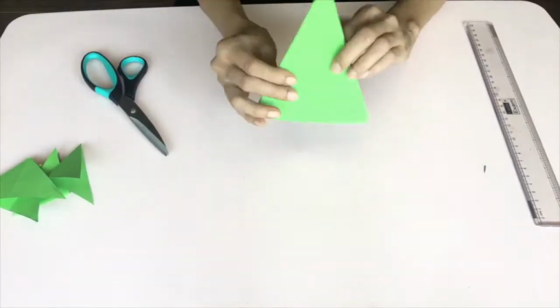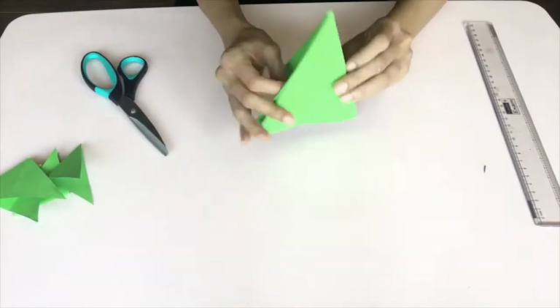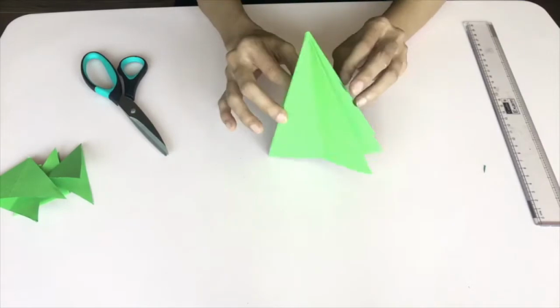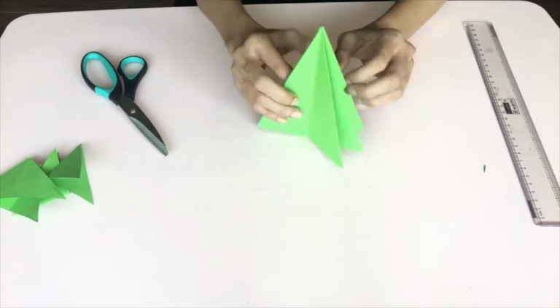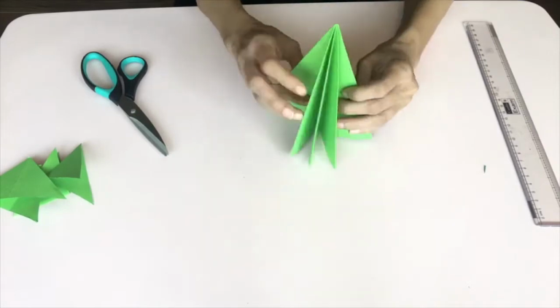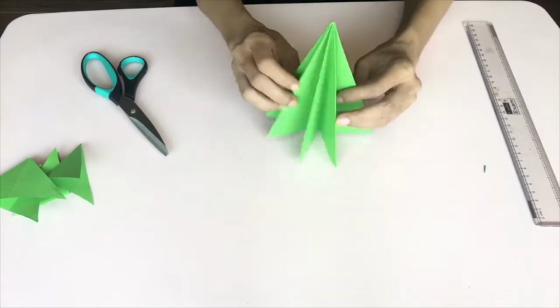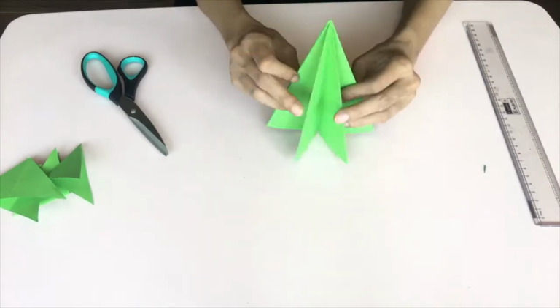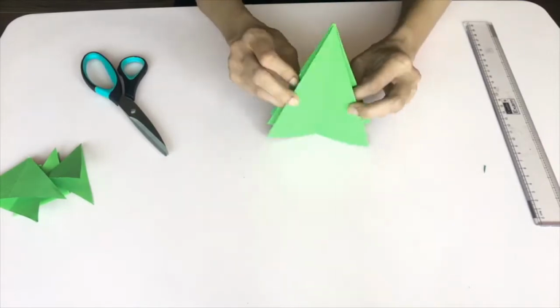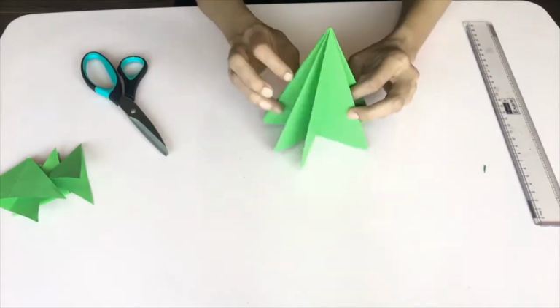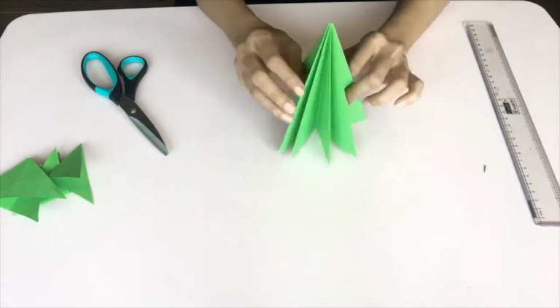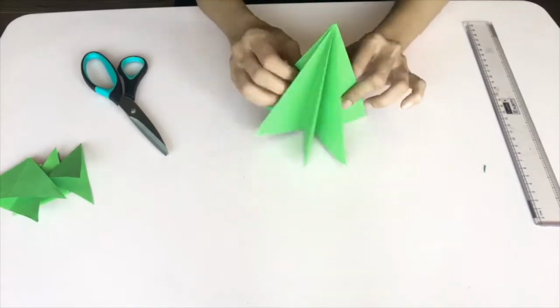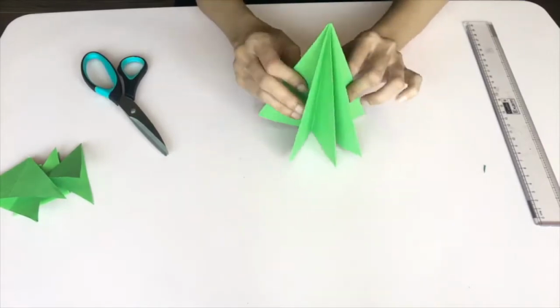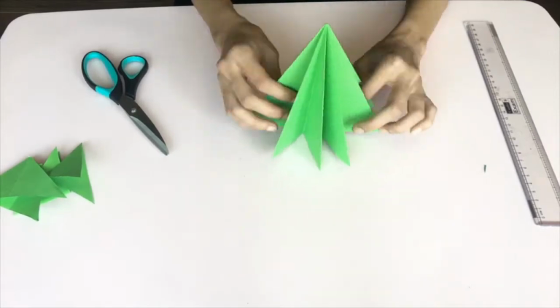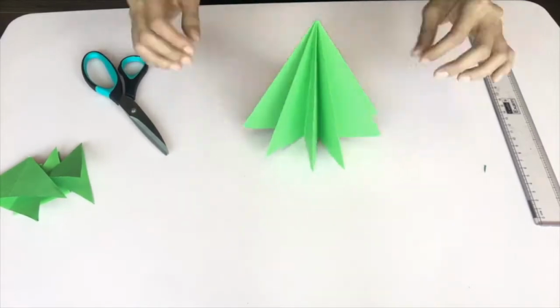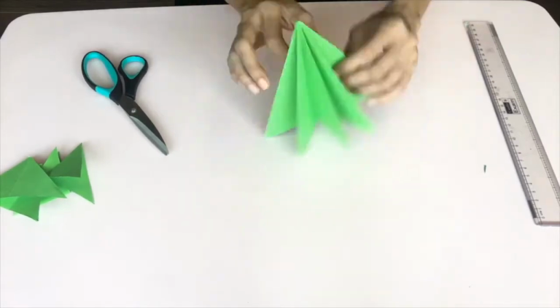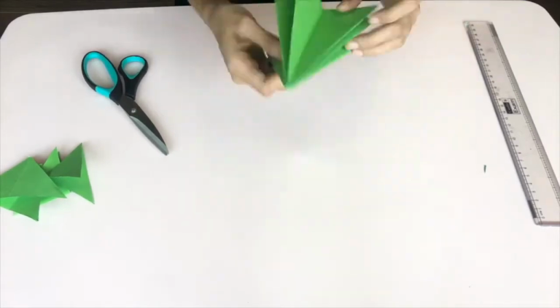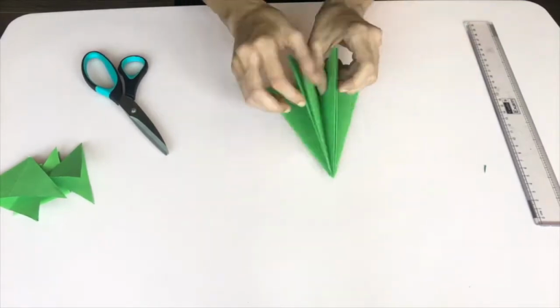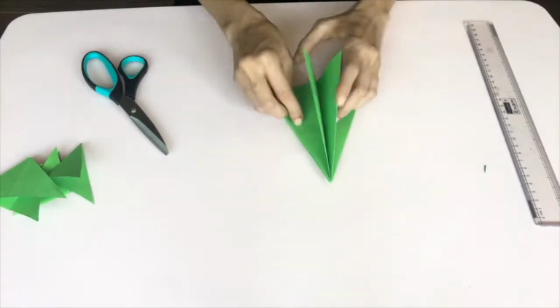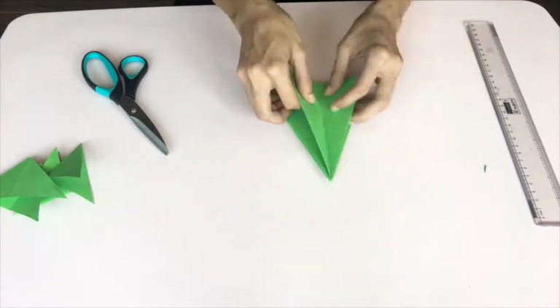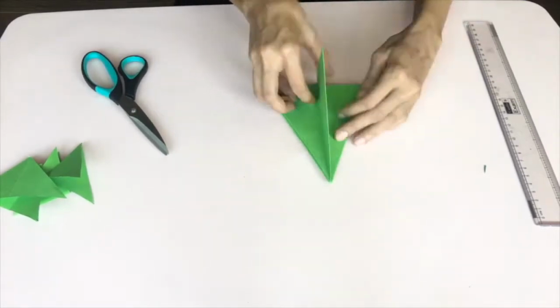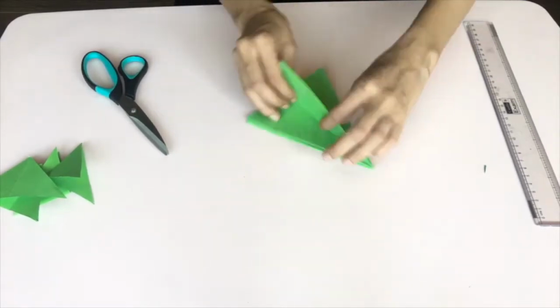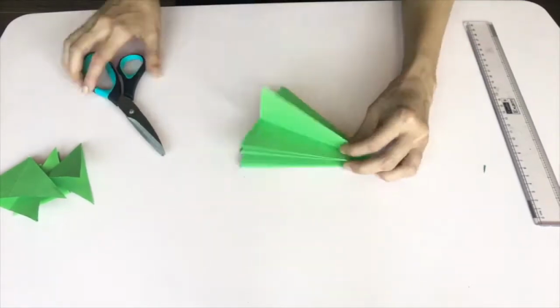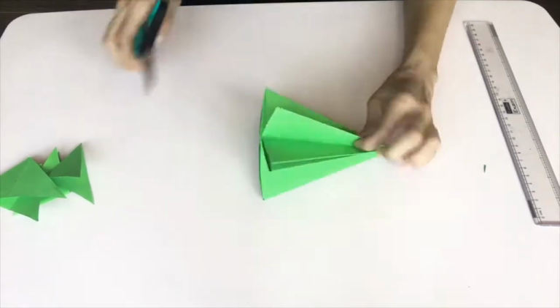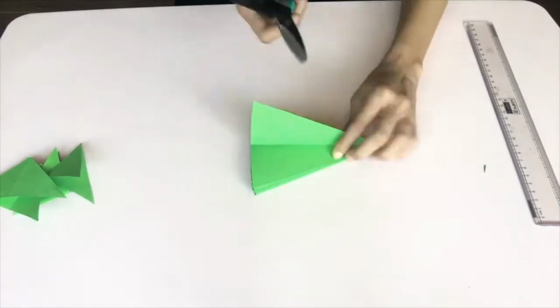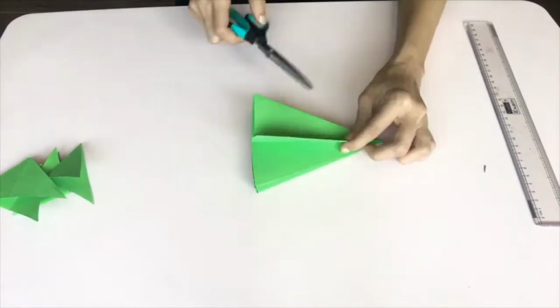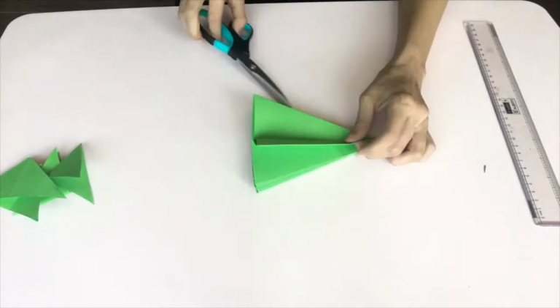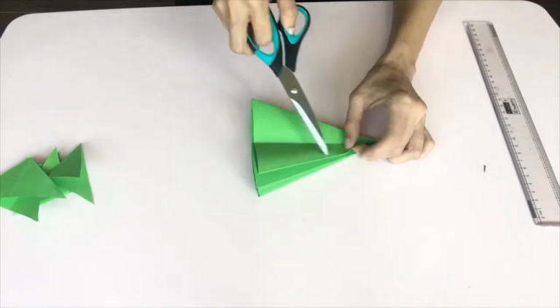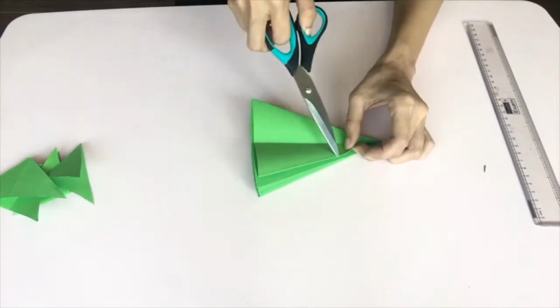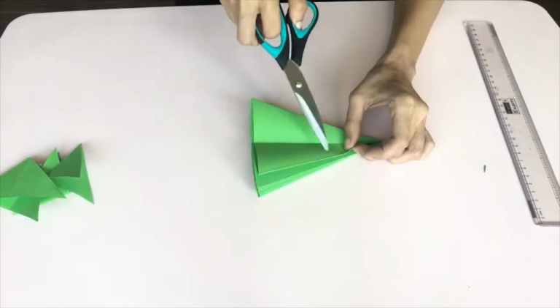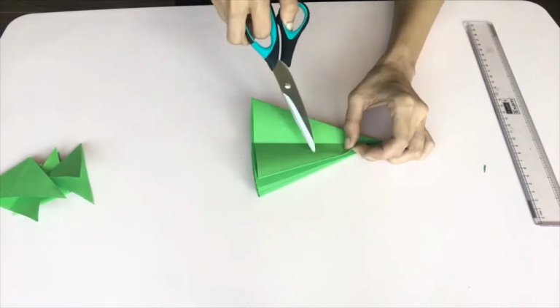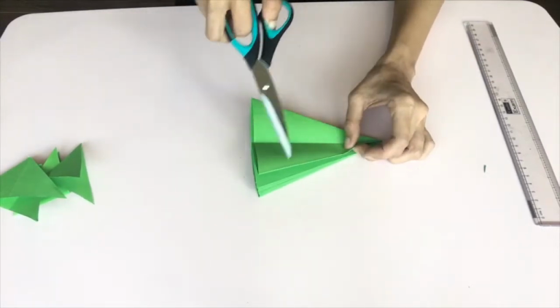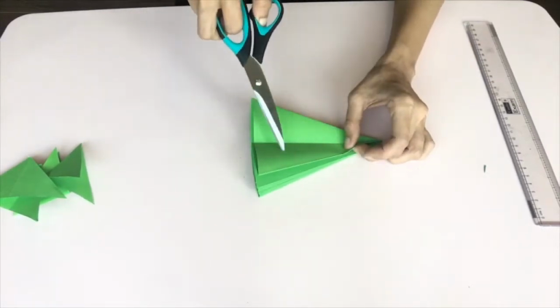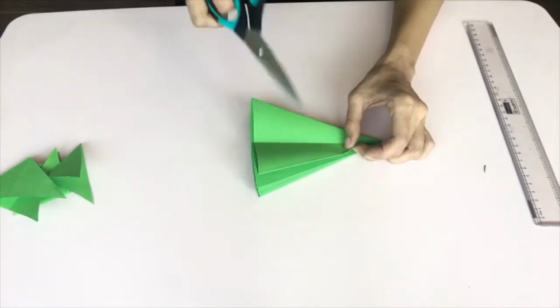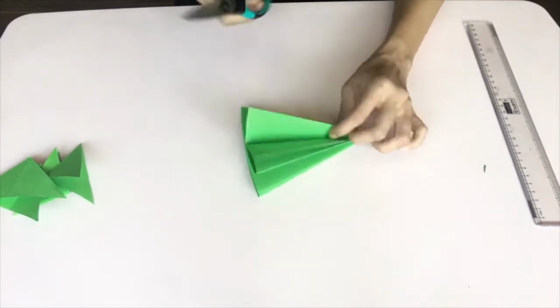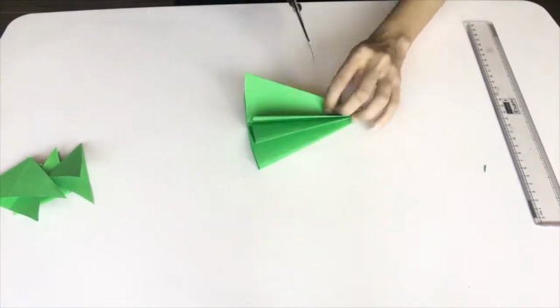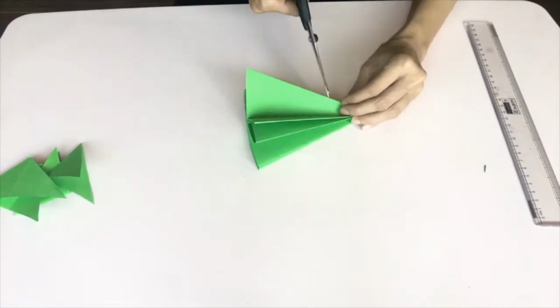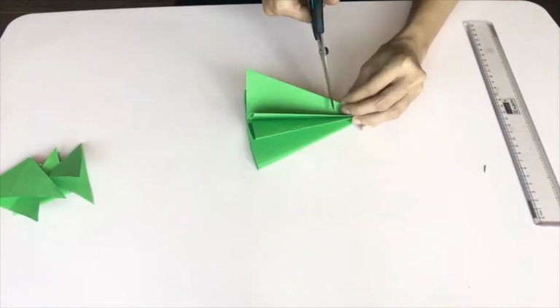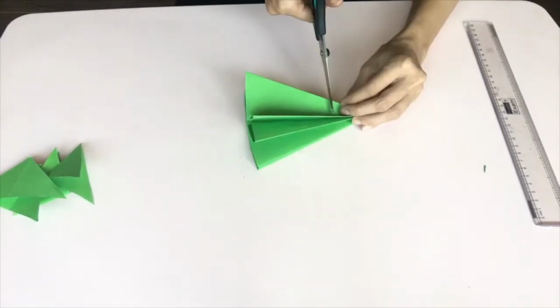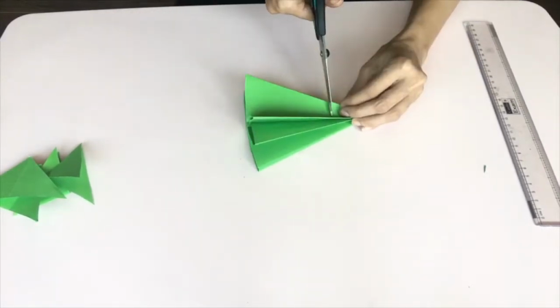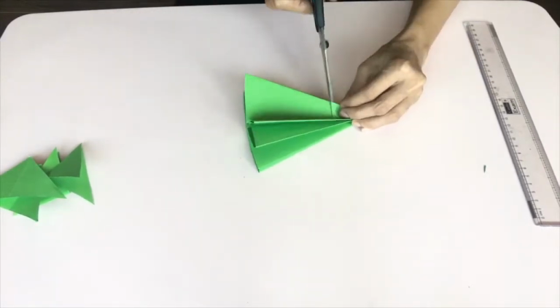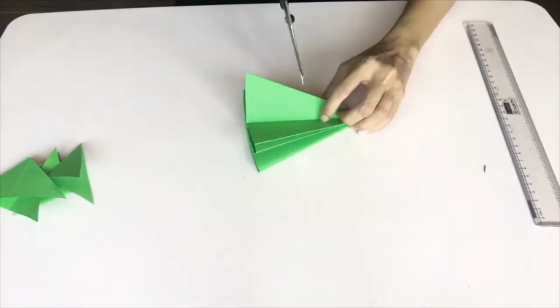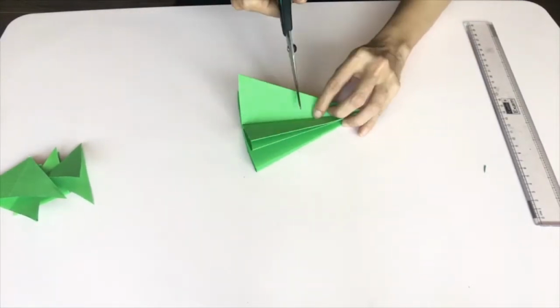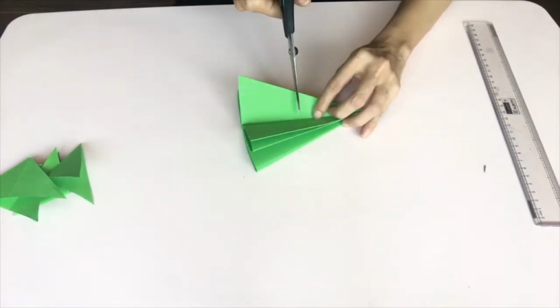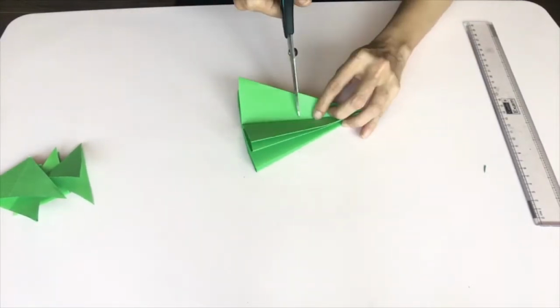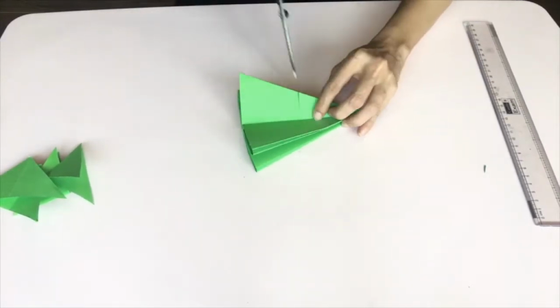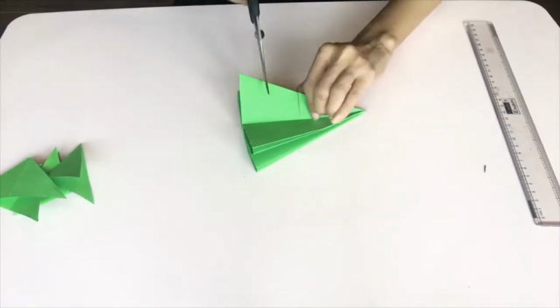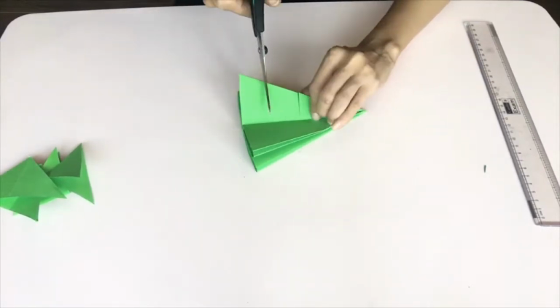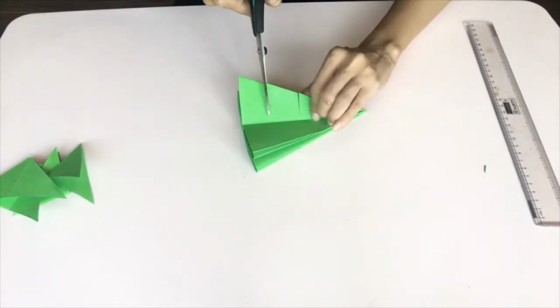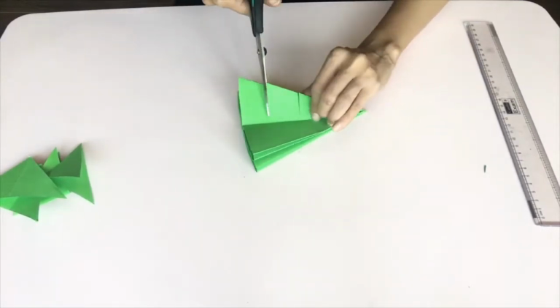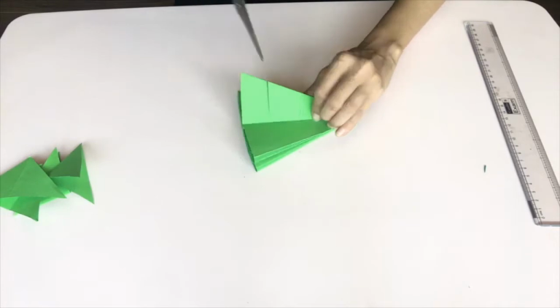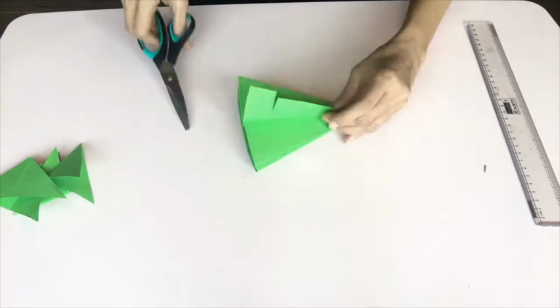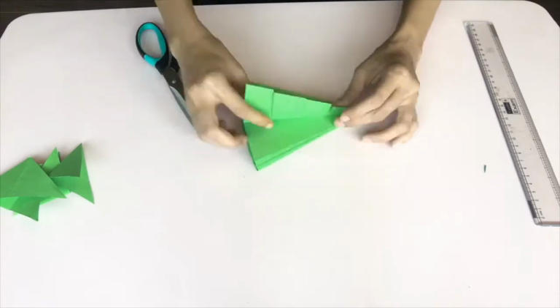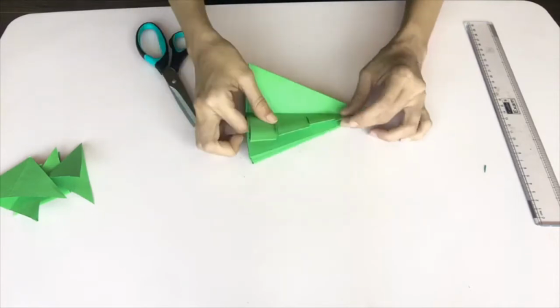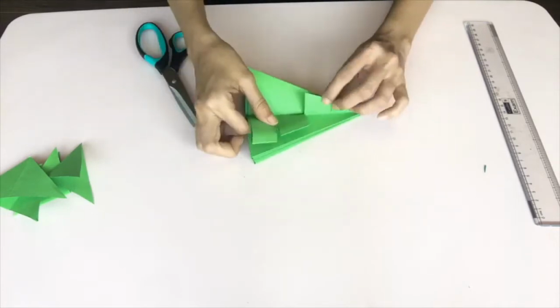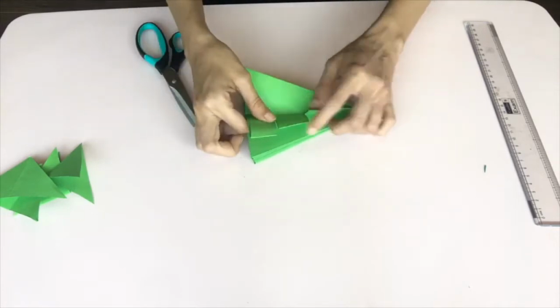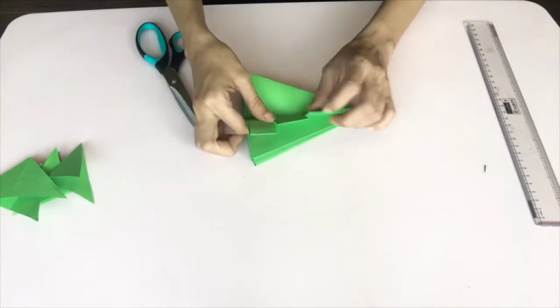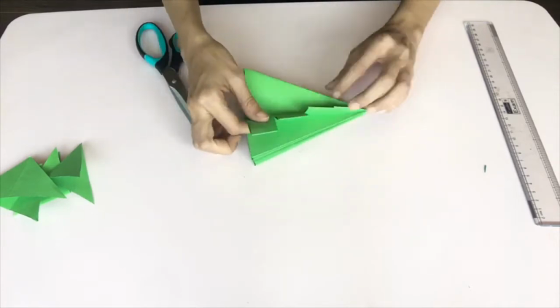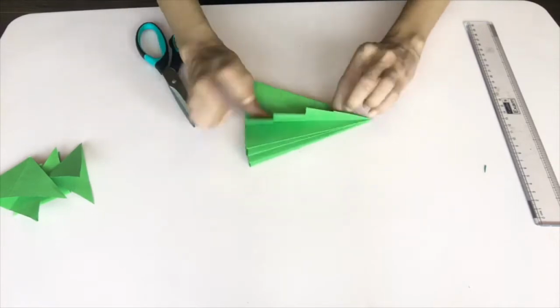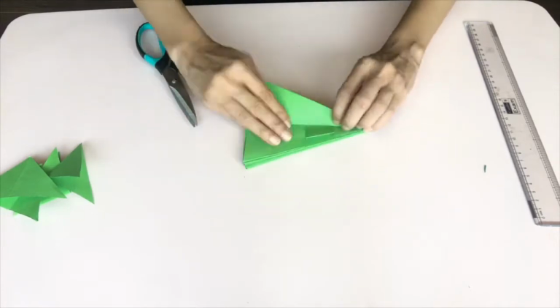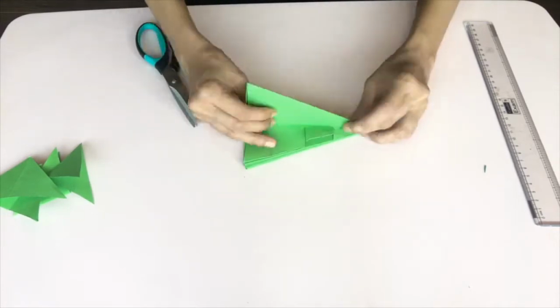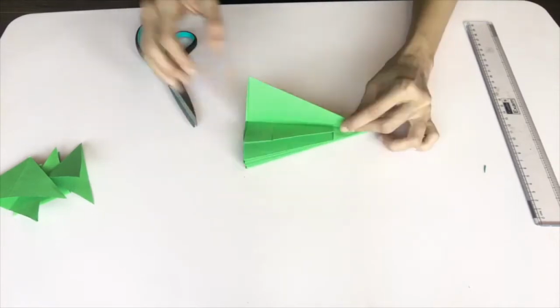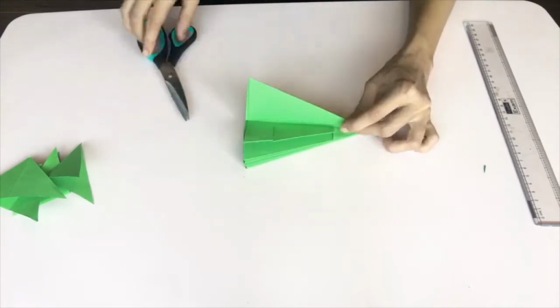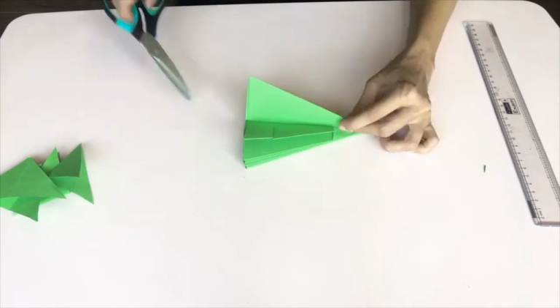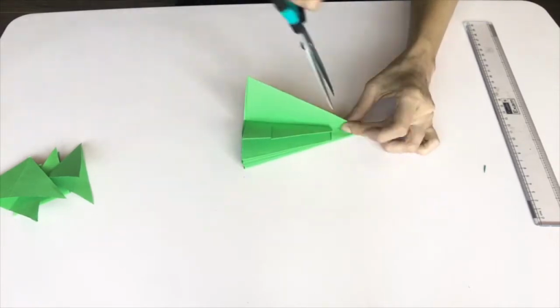Our paper has now taken the shape of a Christmas tree. We now take each fold and make three cuts along it.